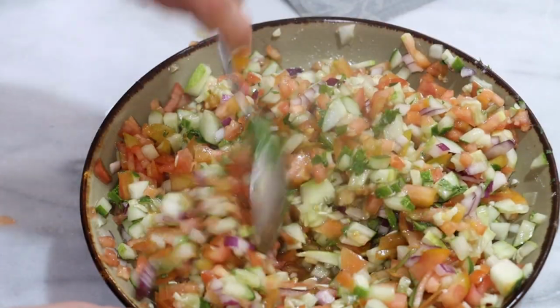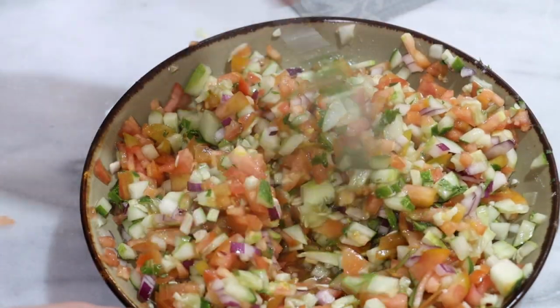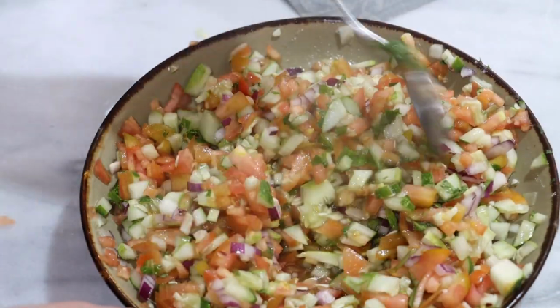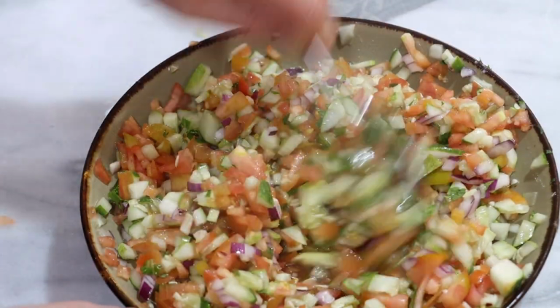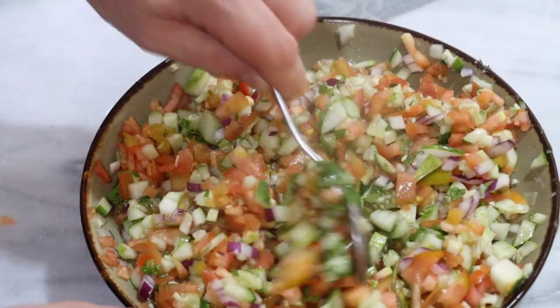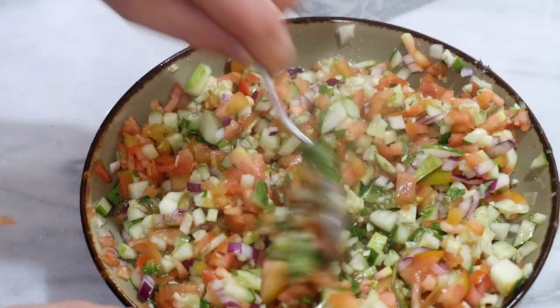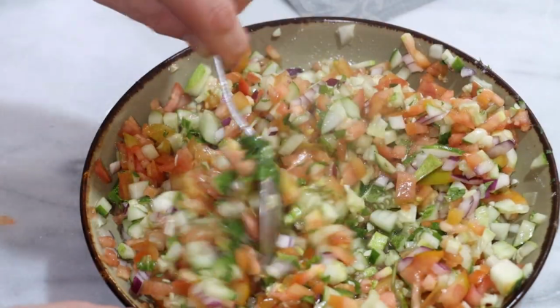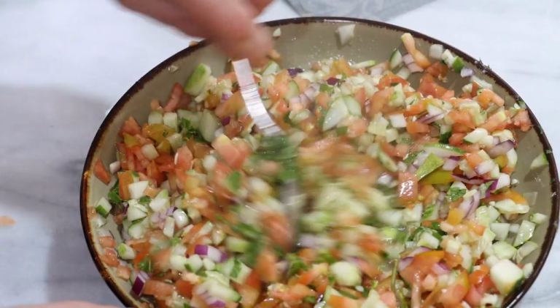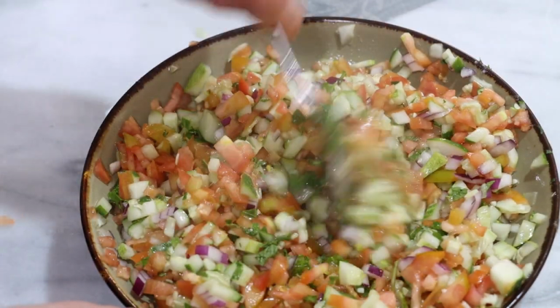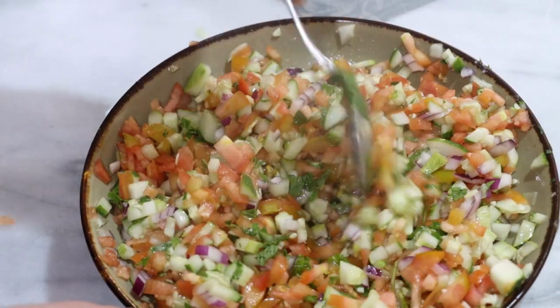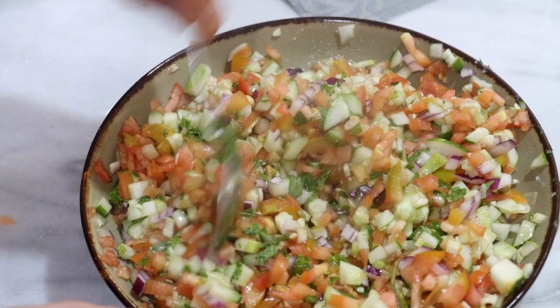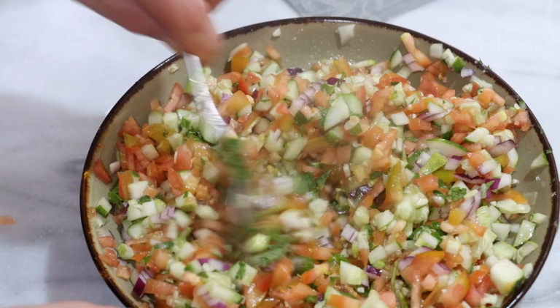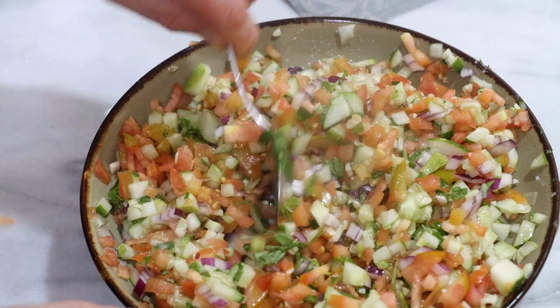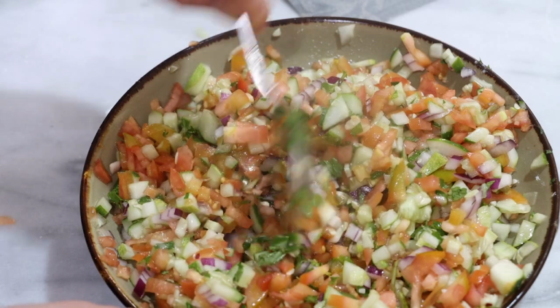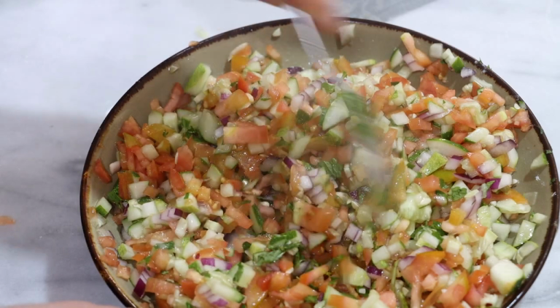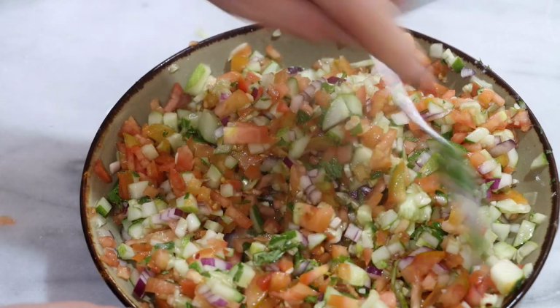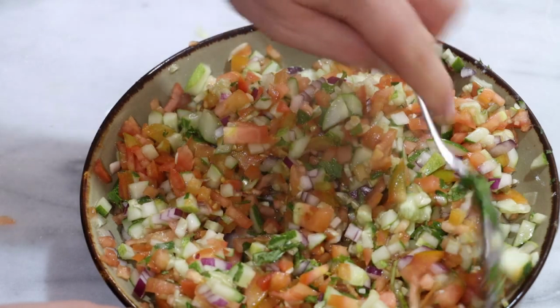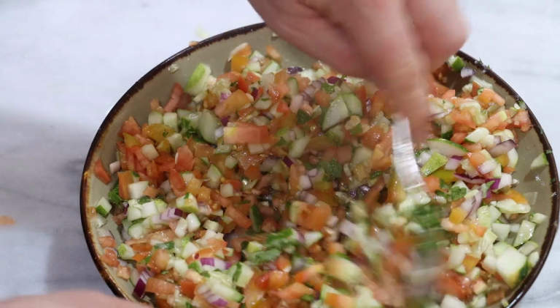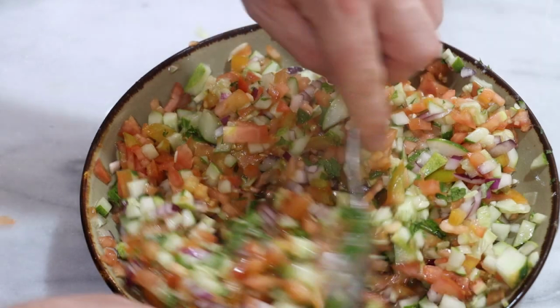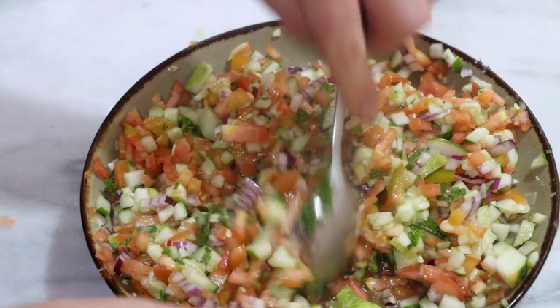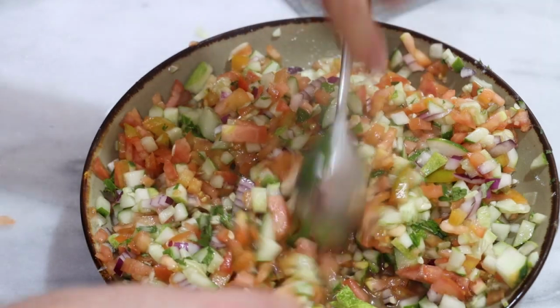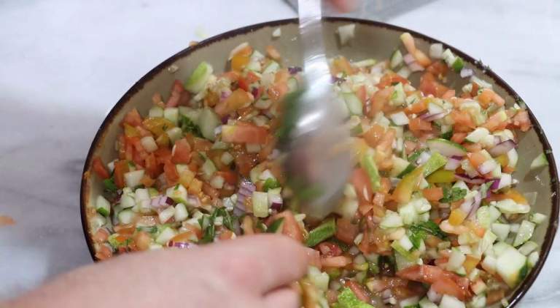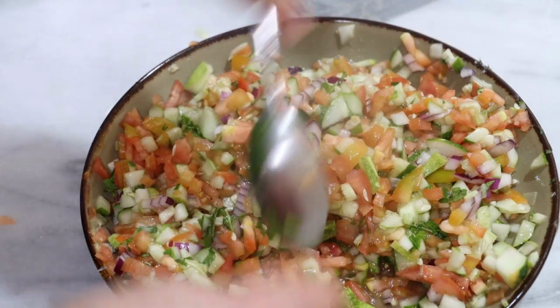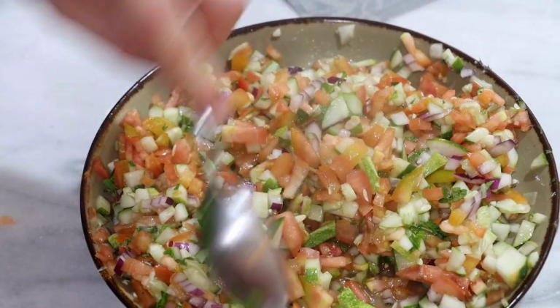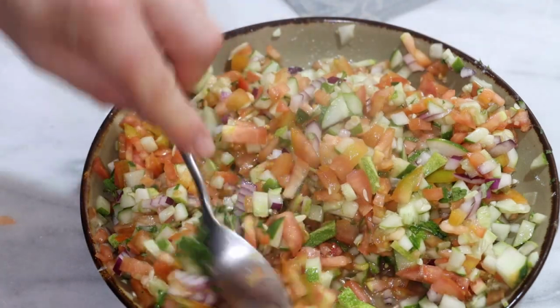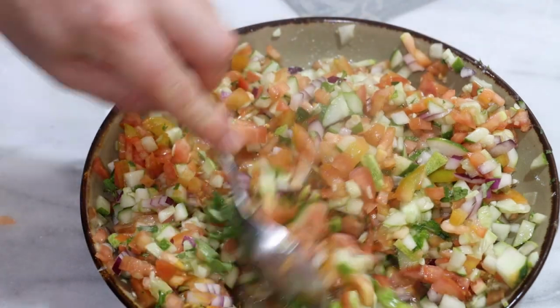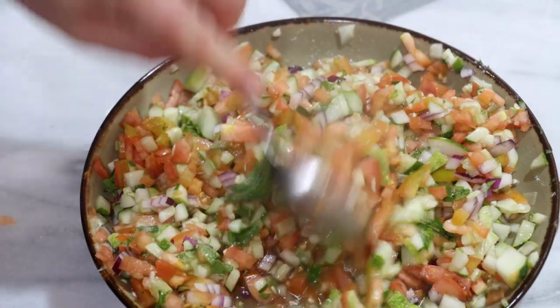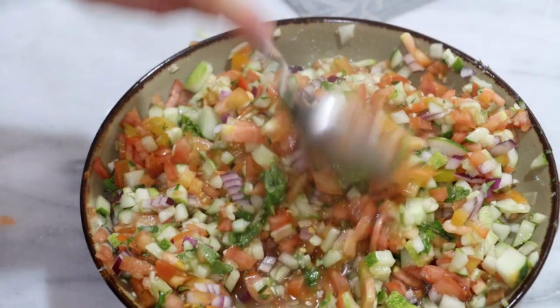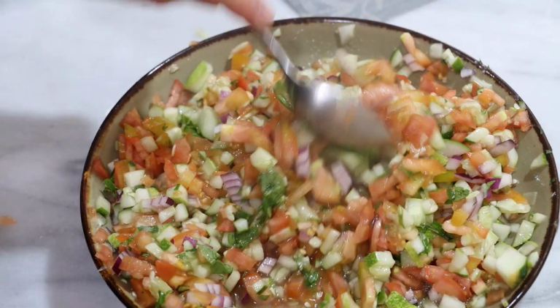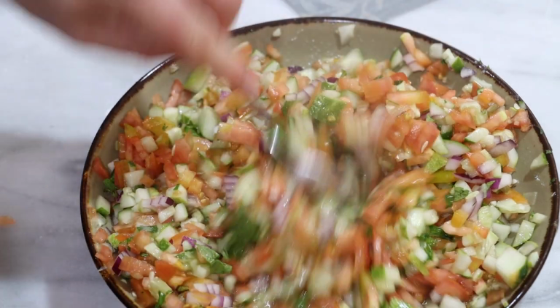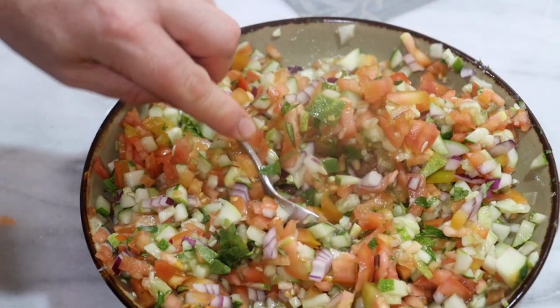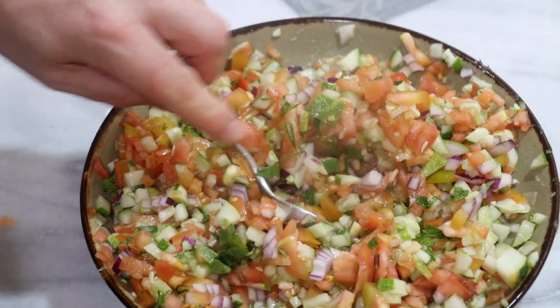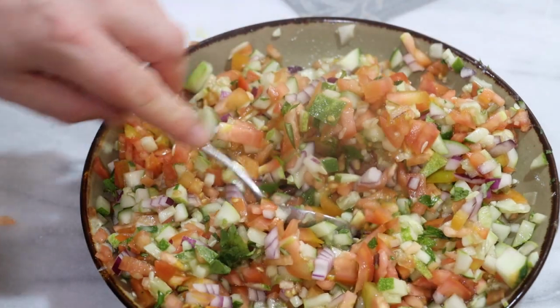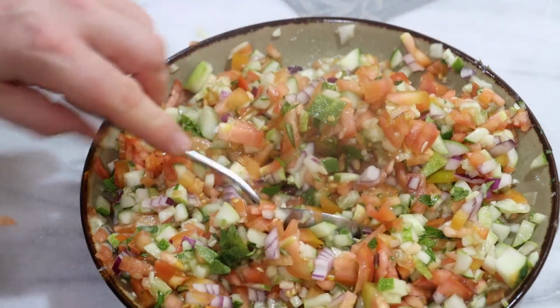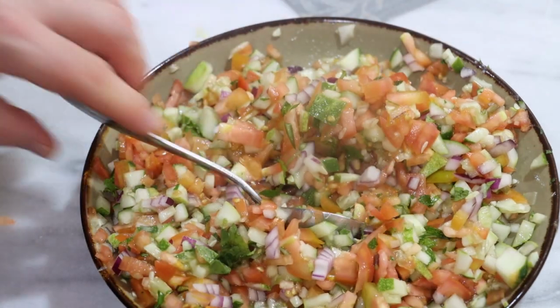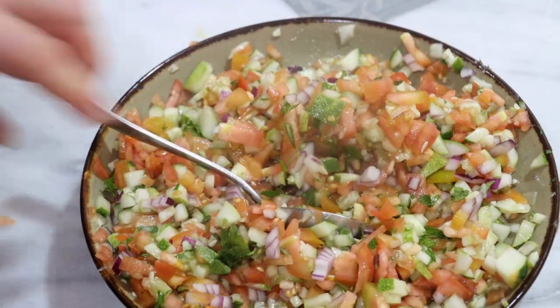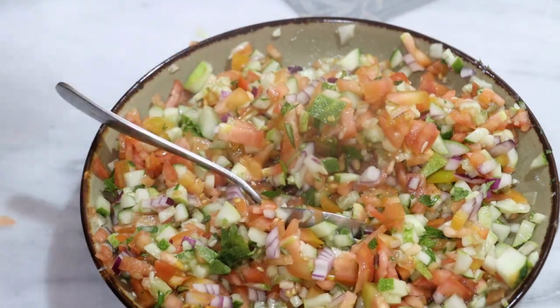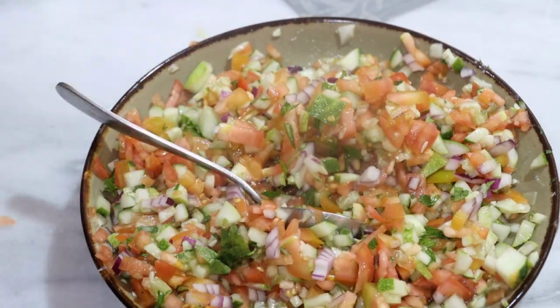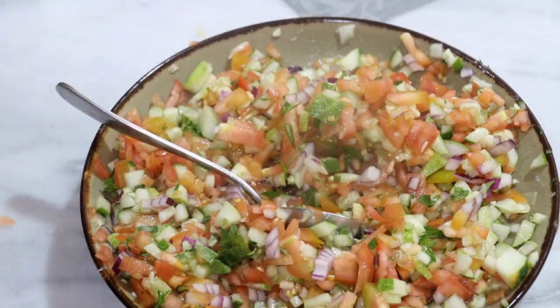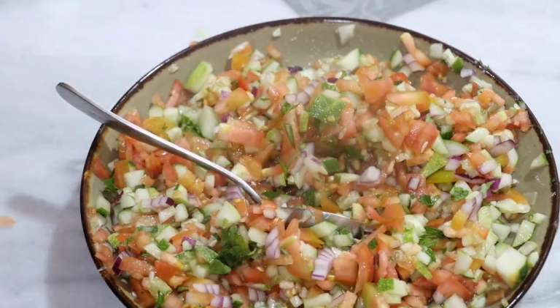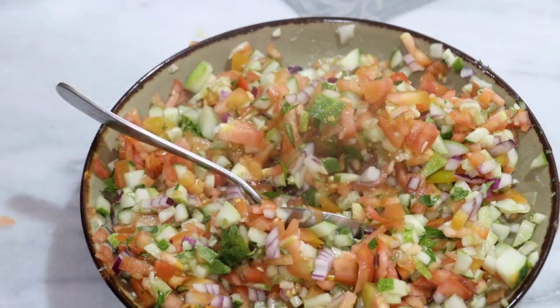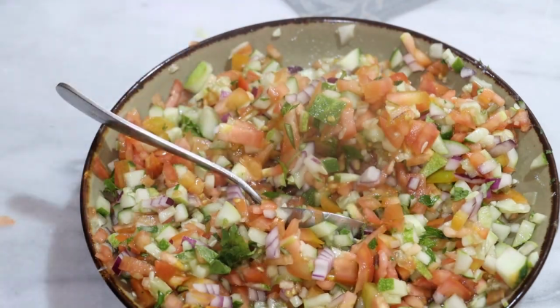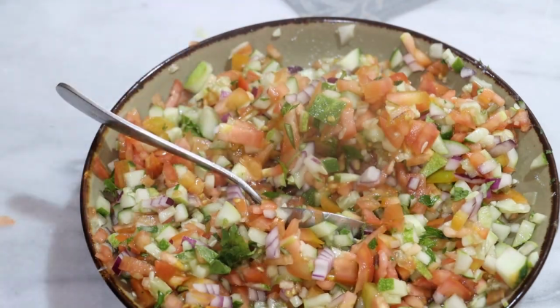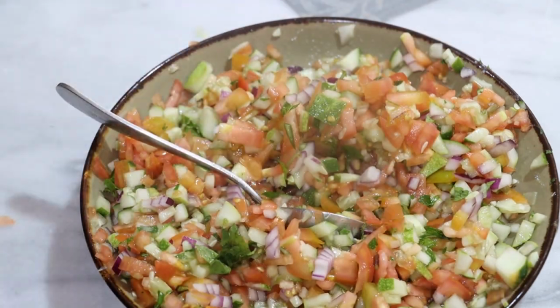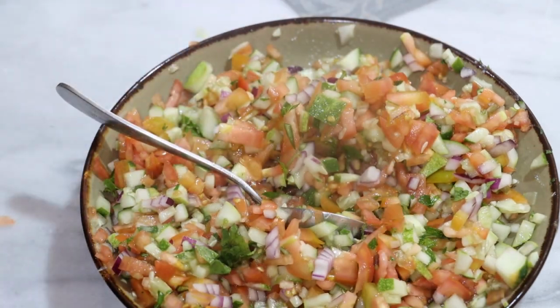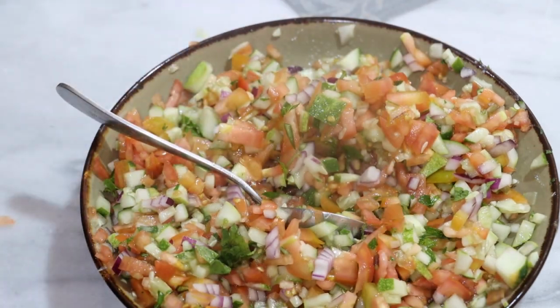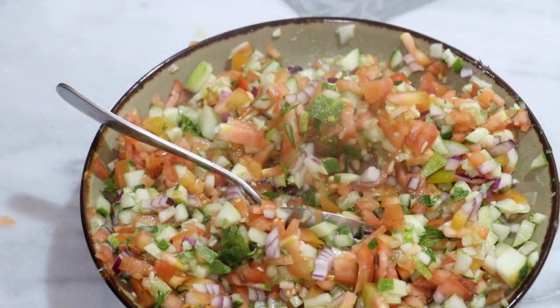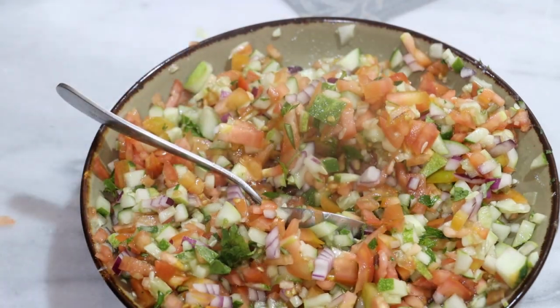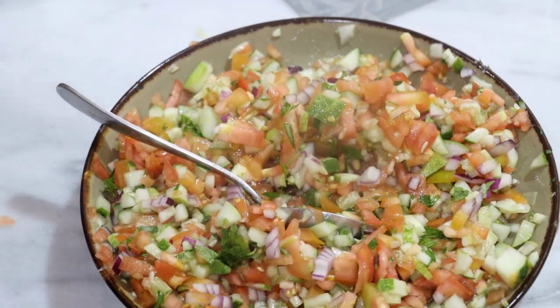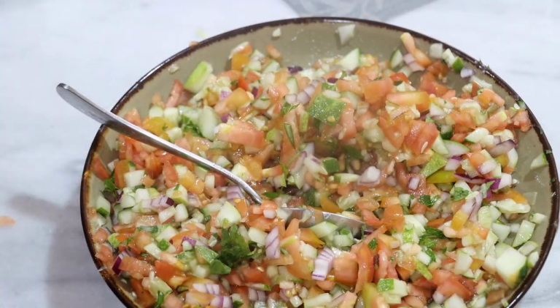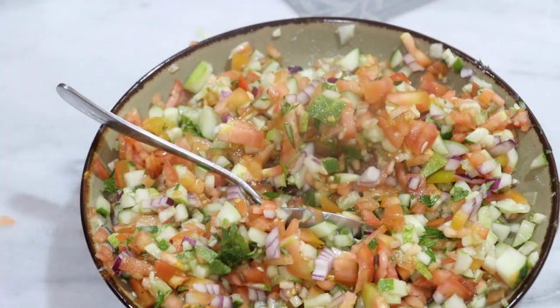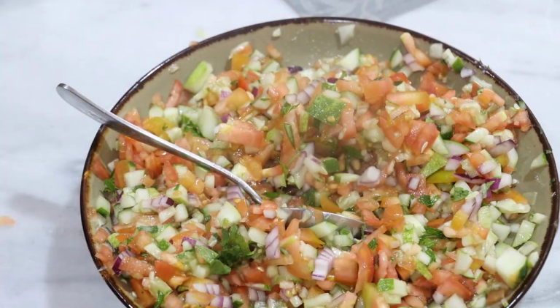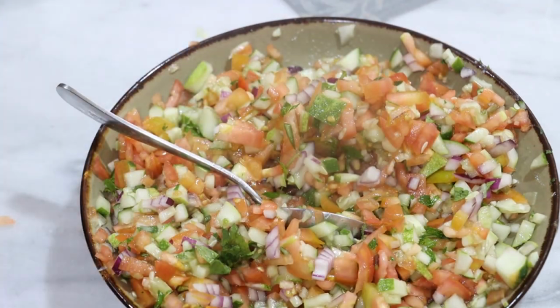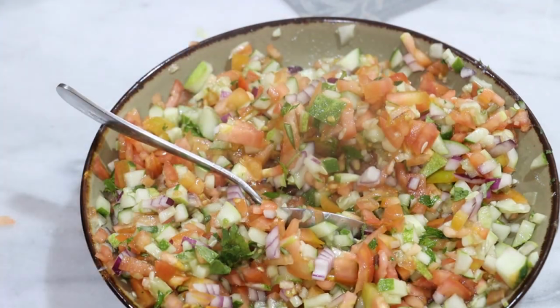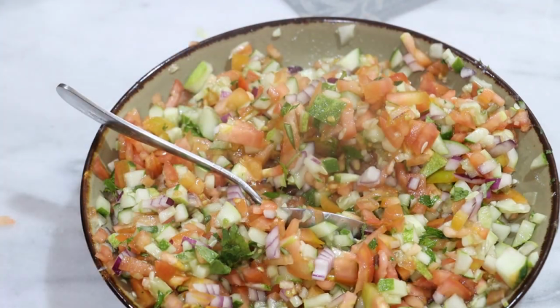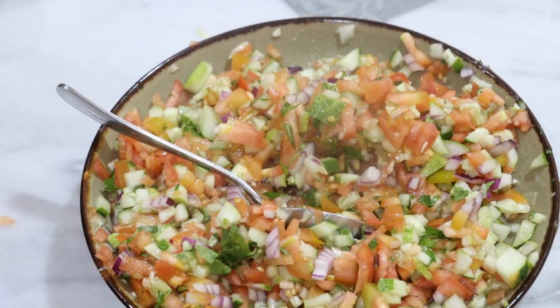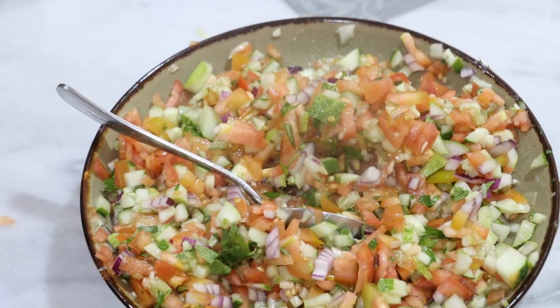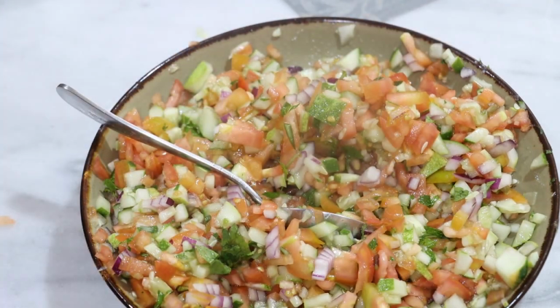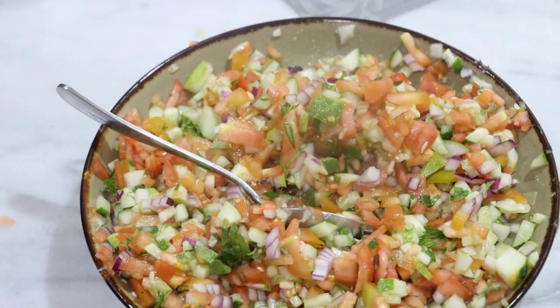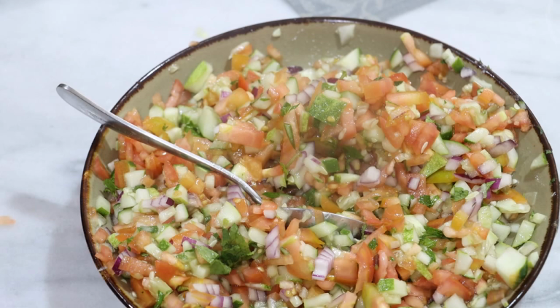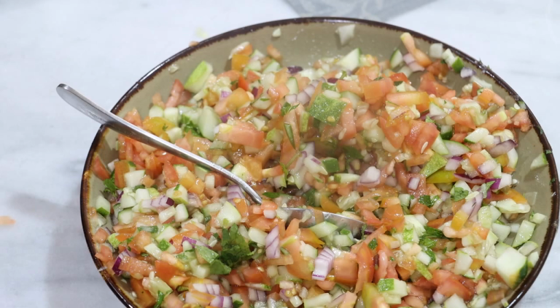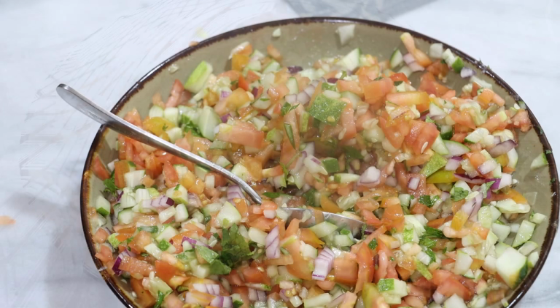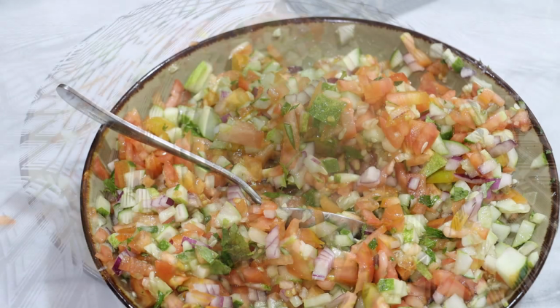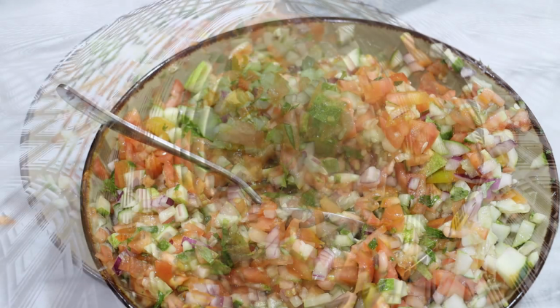Now that this is nicely mixed, let's come back in 10 to 15 minutes to taste.